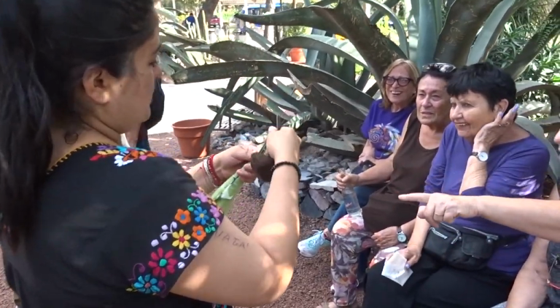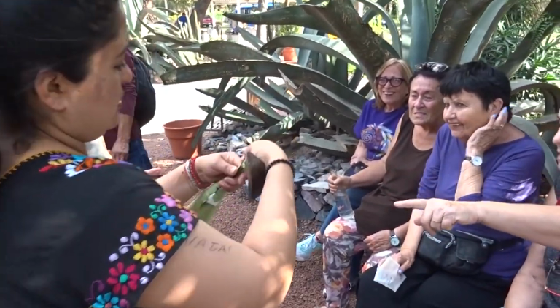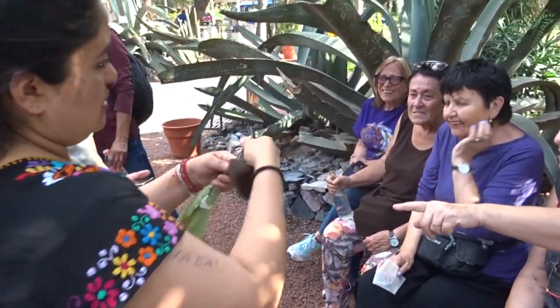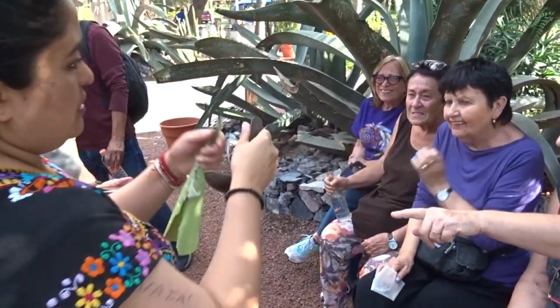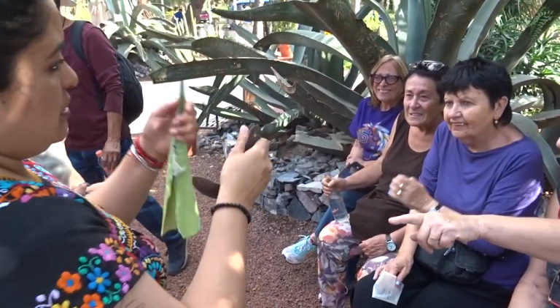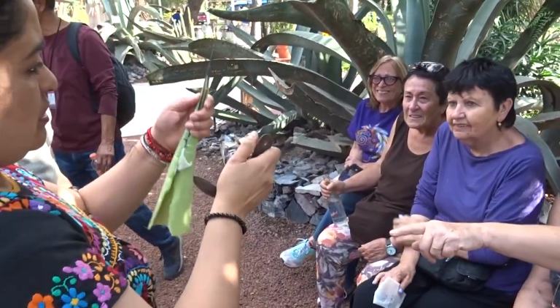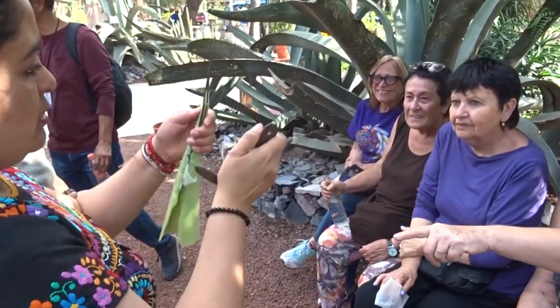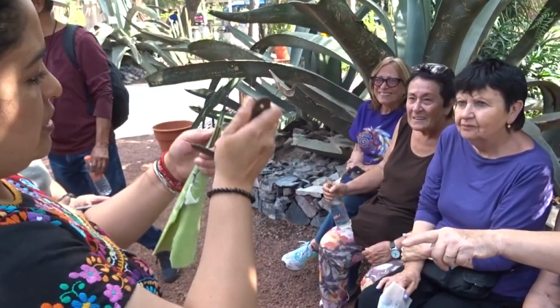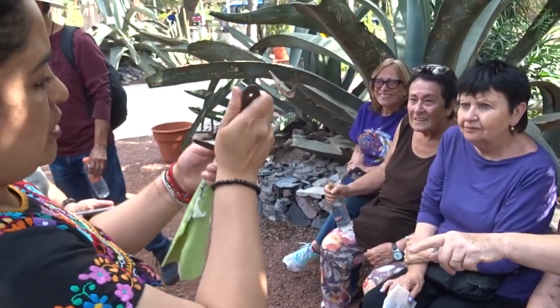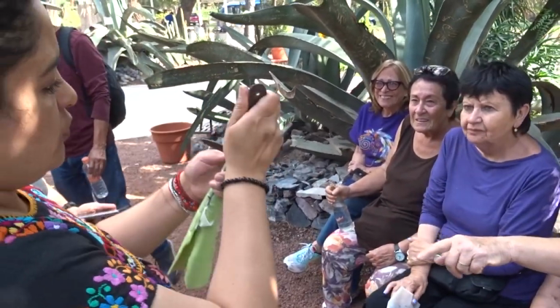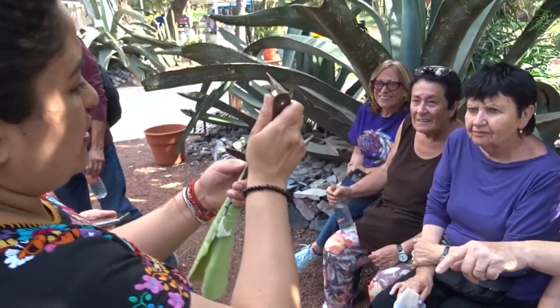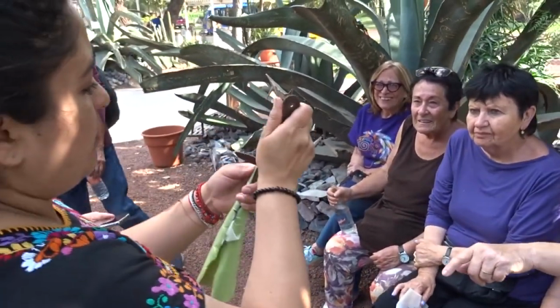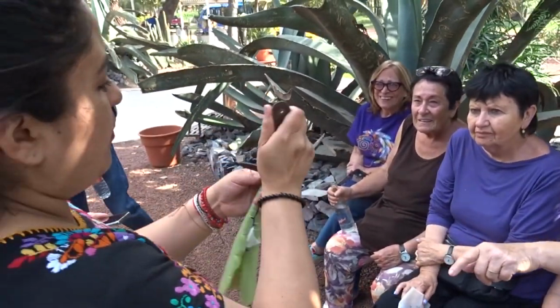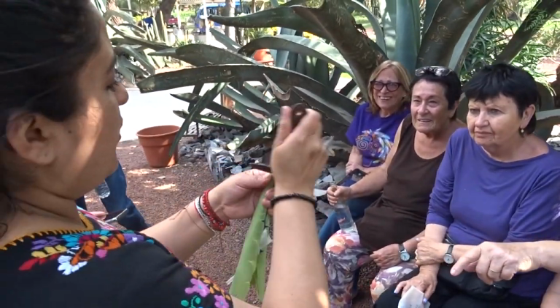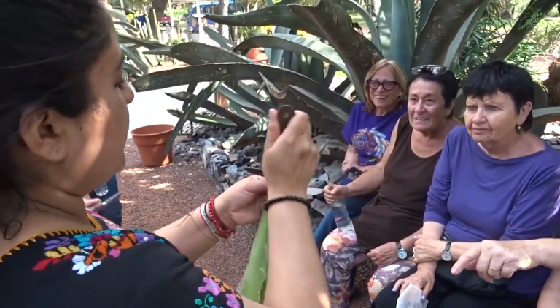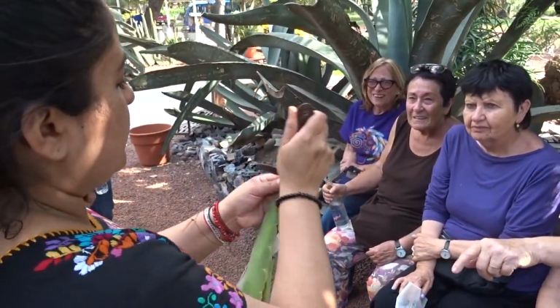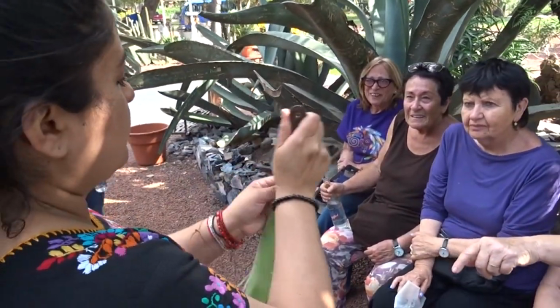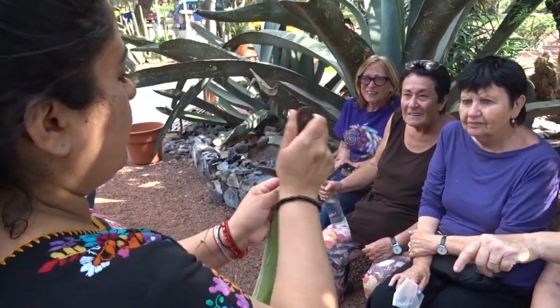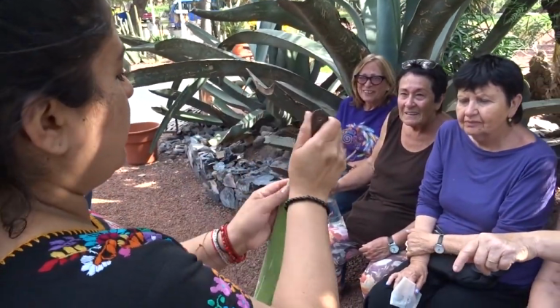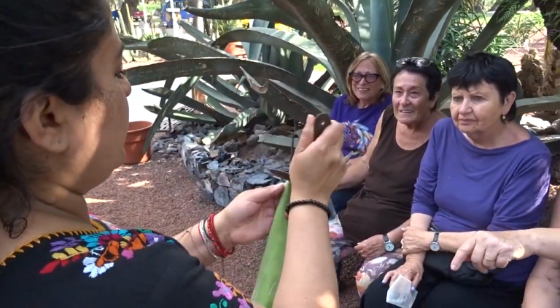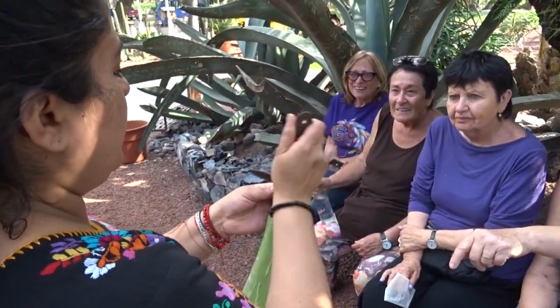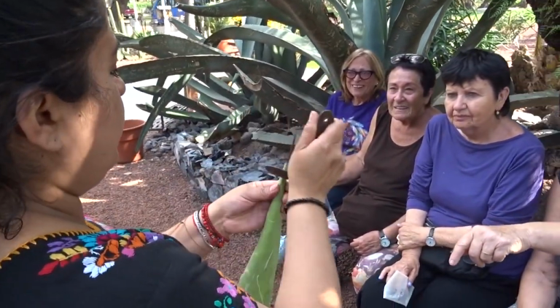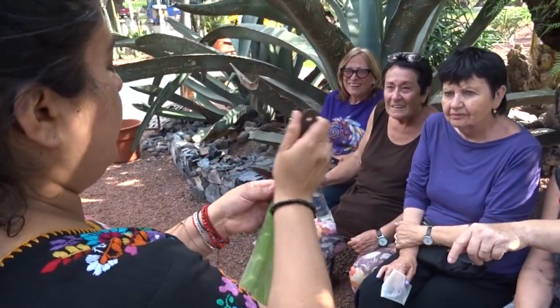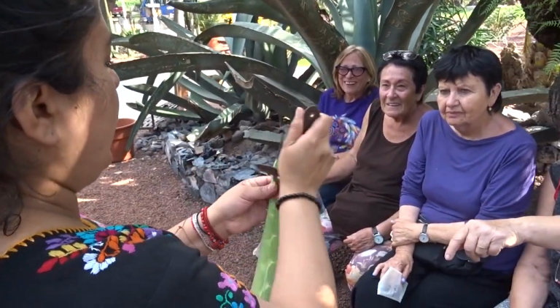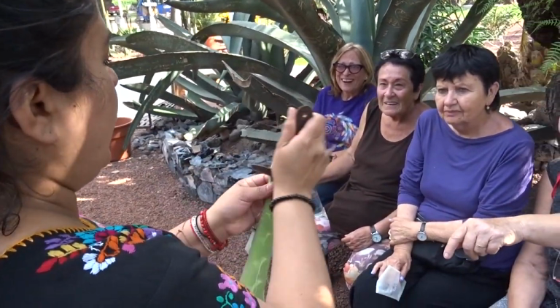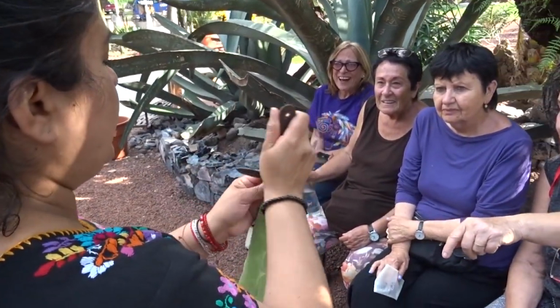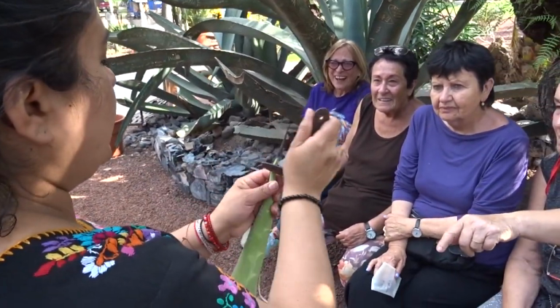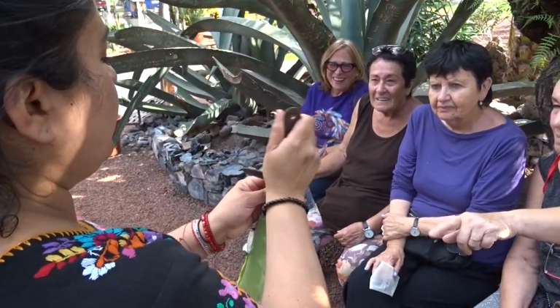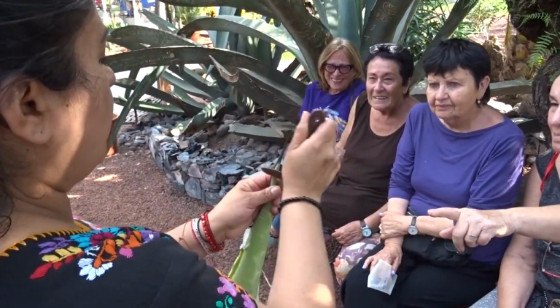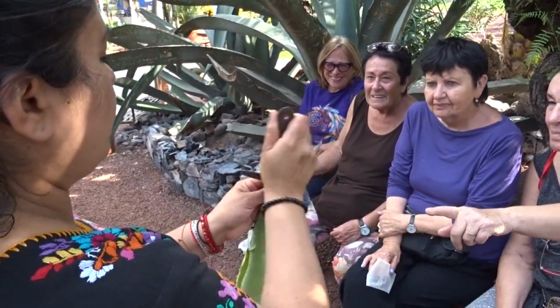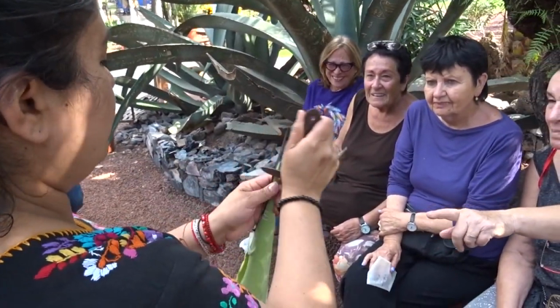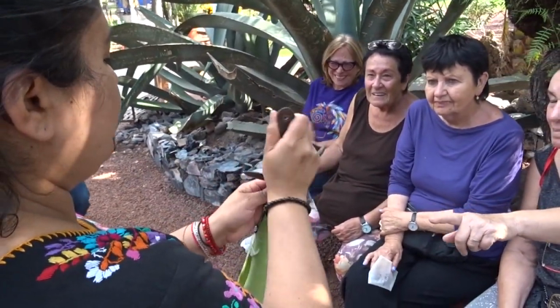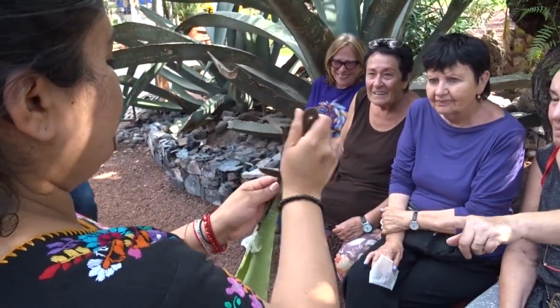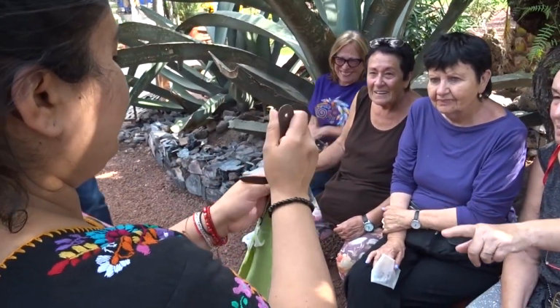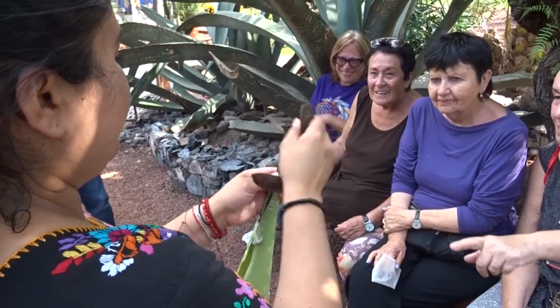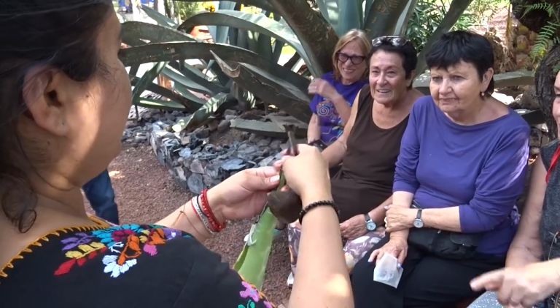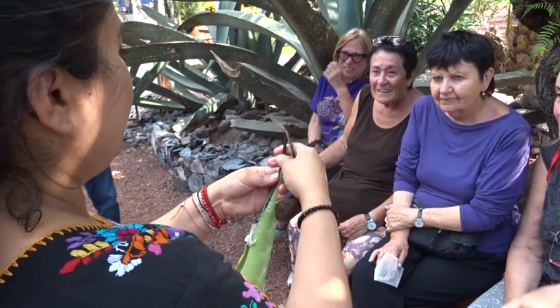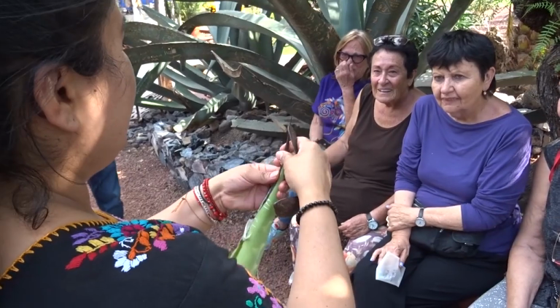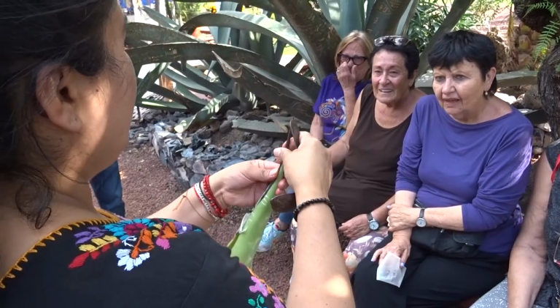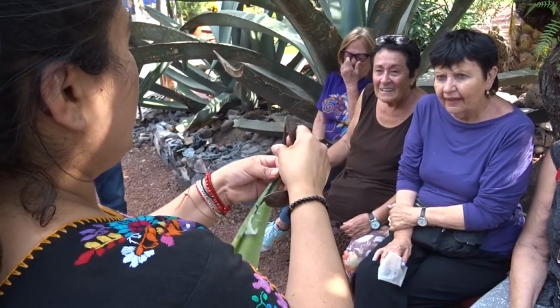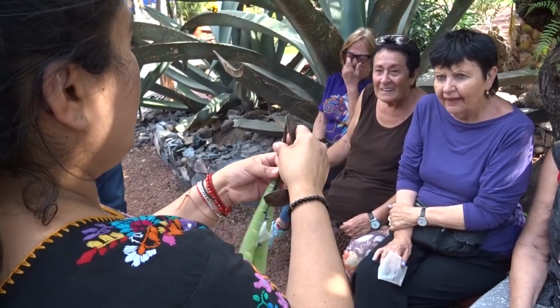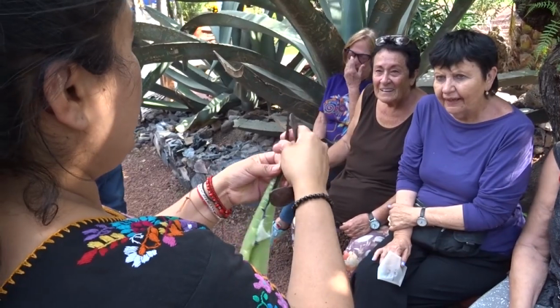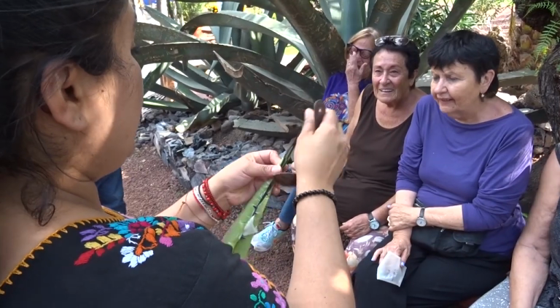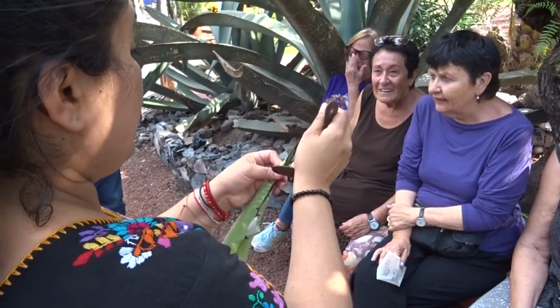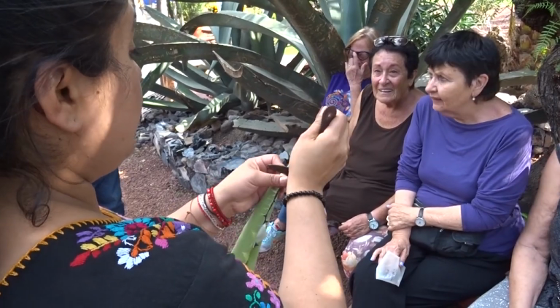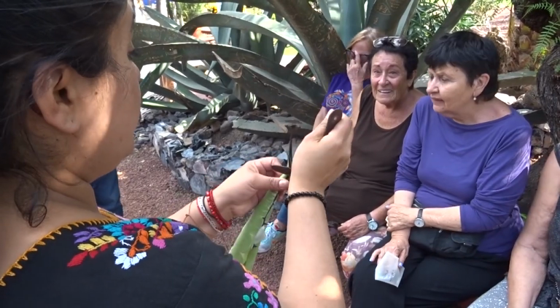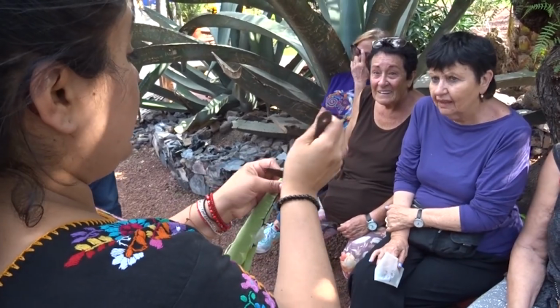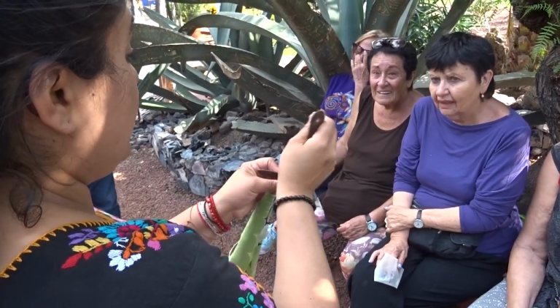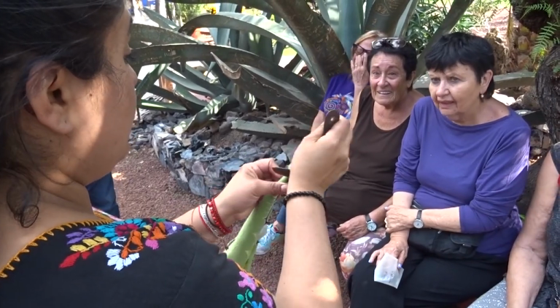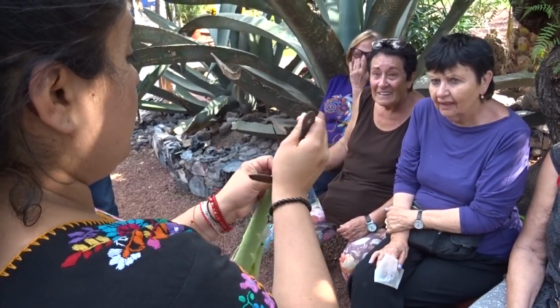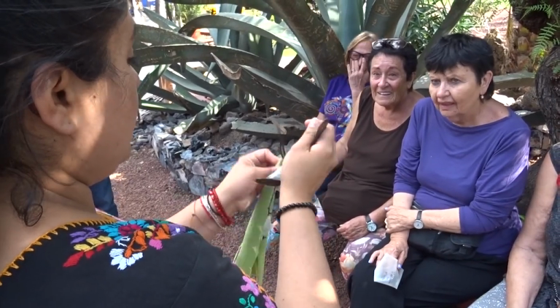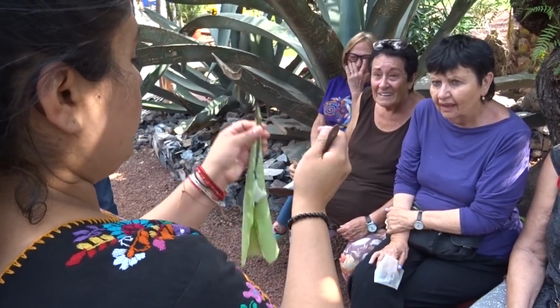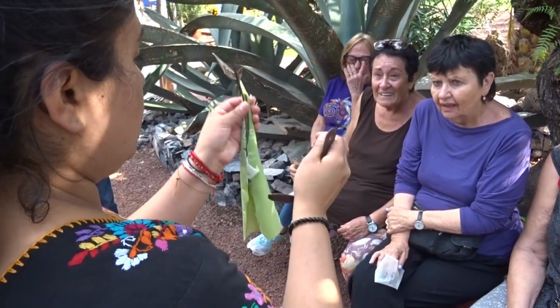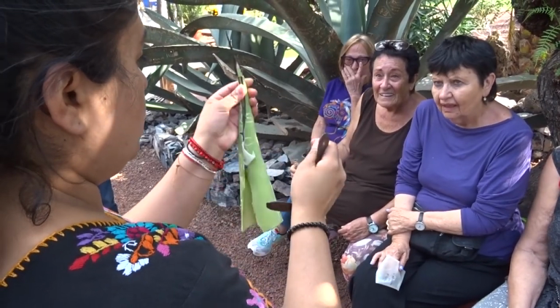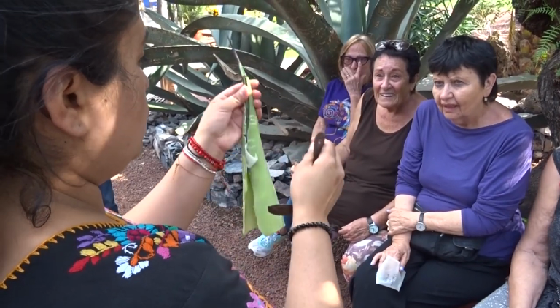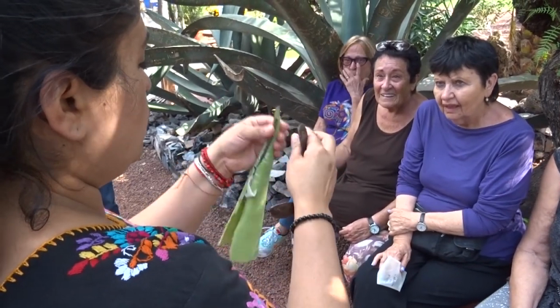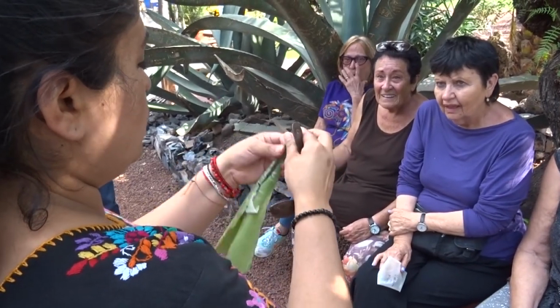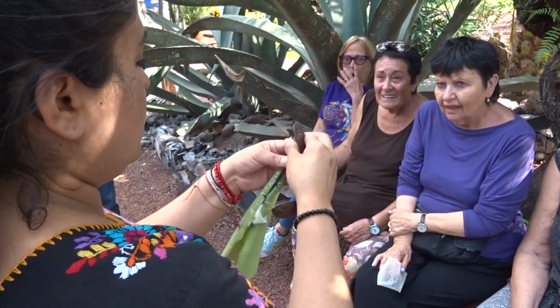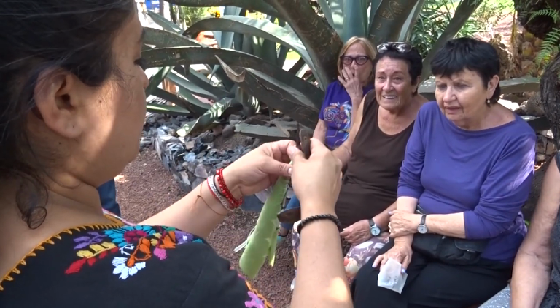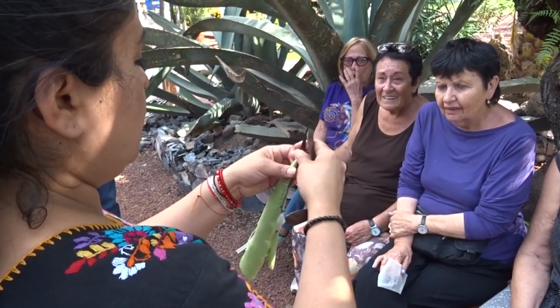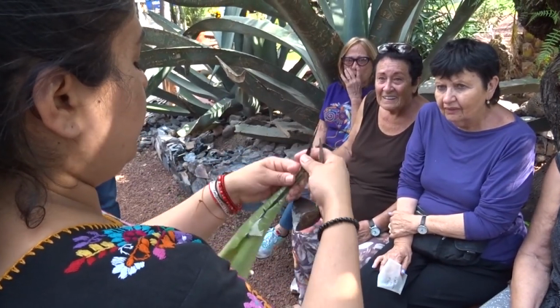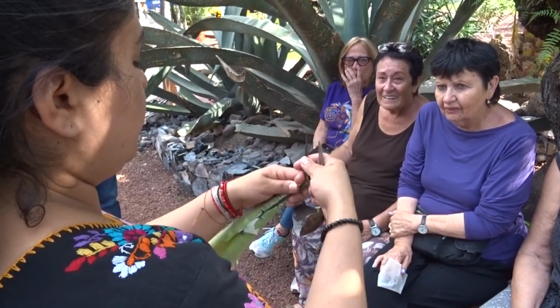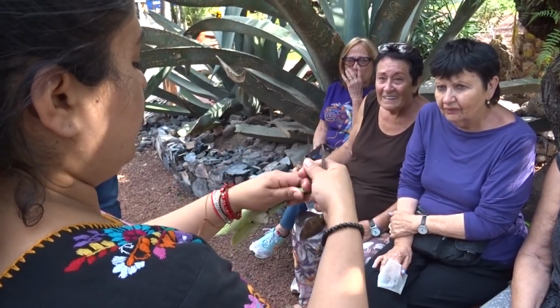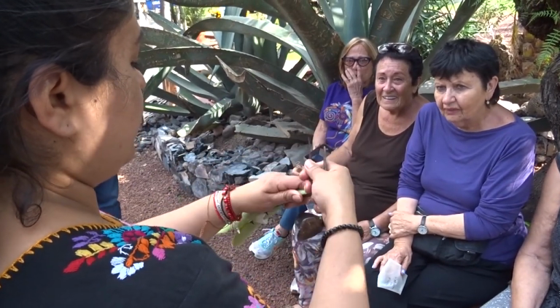Here, with a point, we have a needle — I'm going to show you needle and thread.